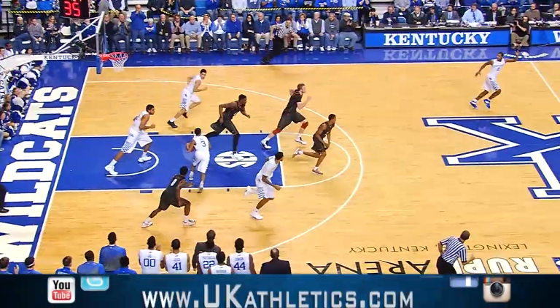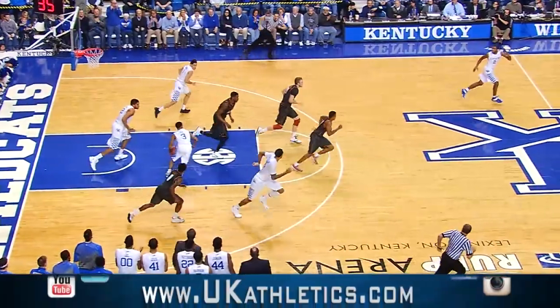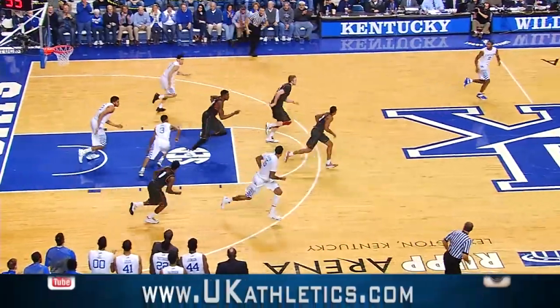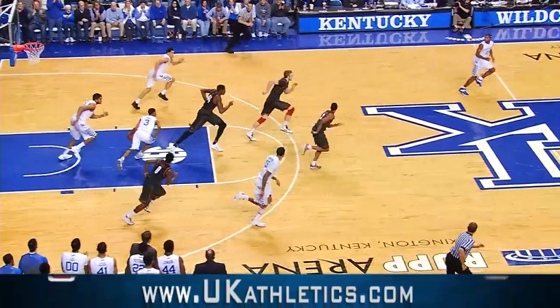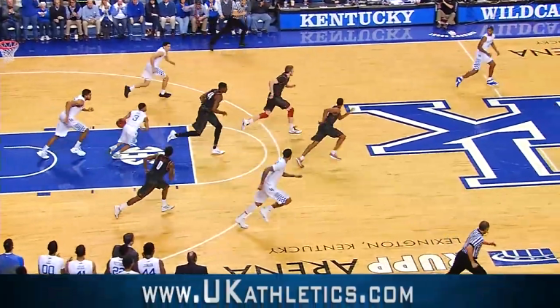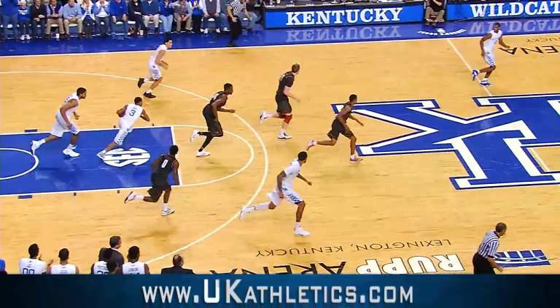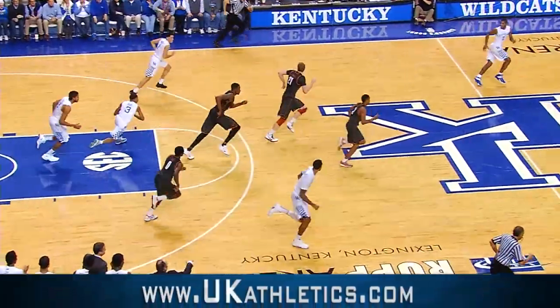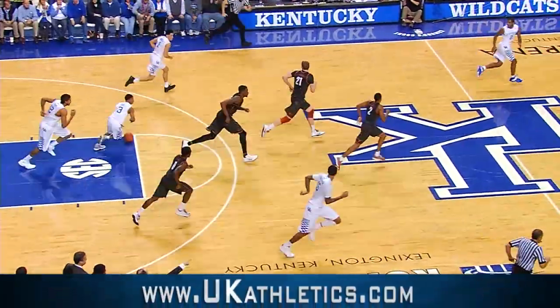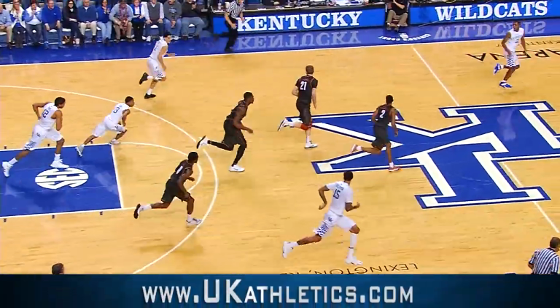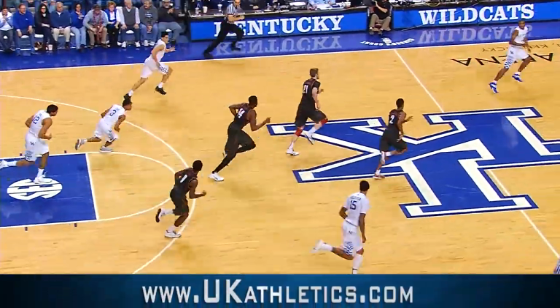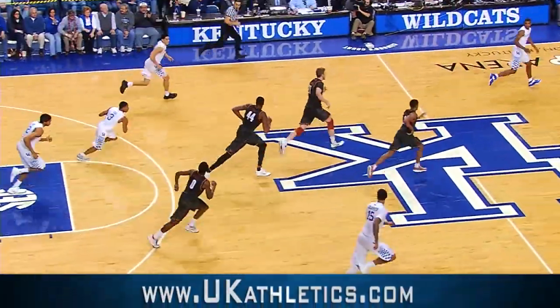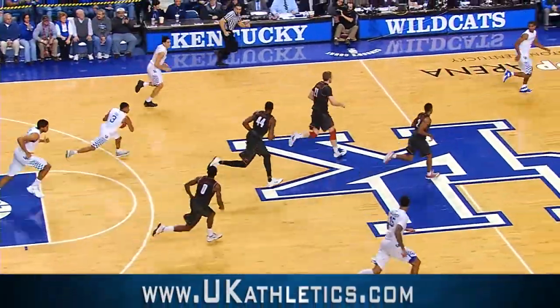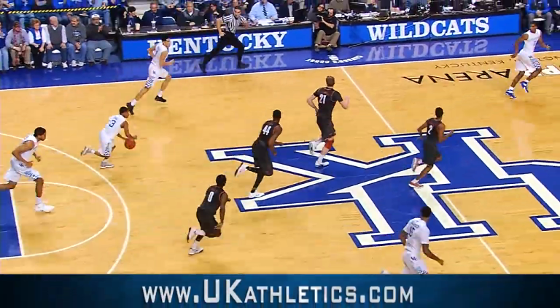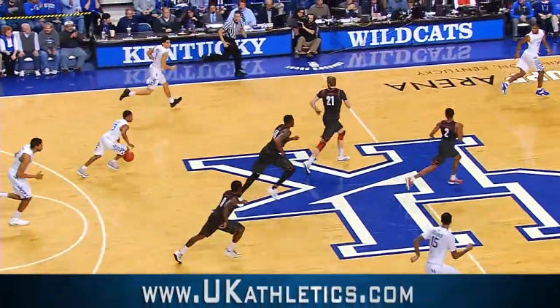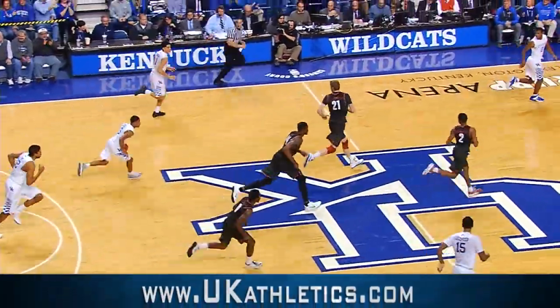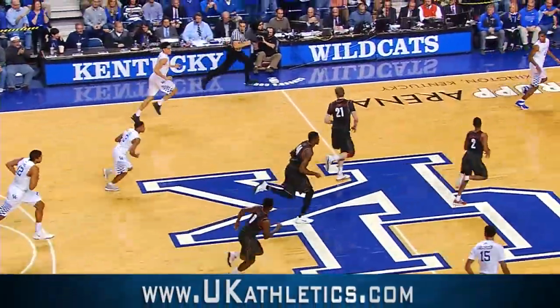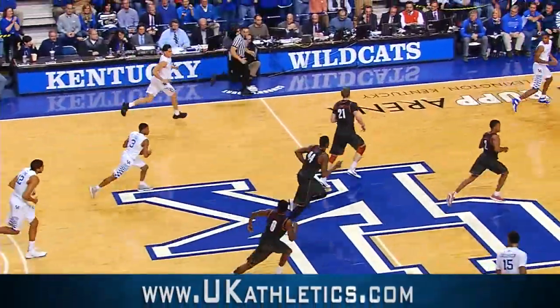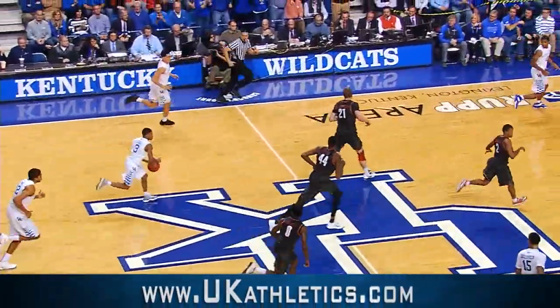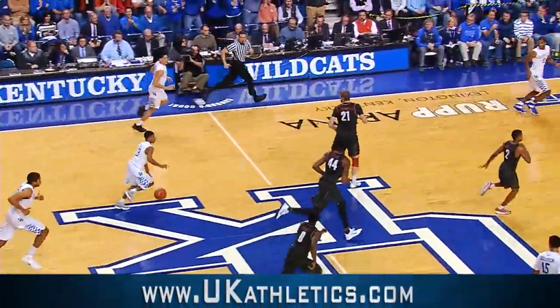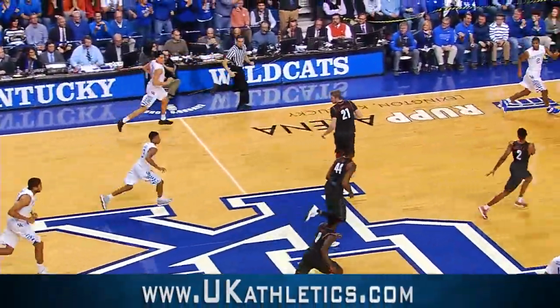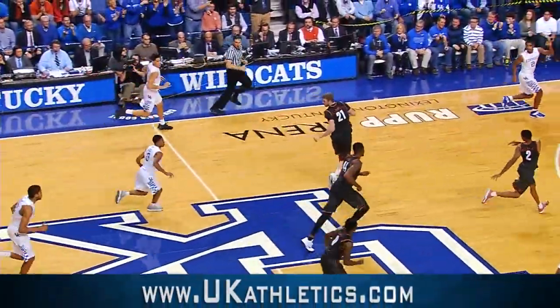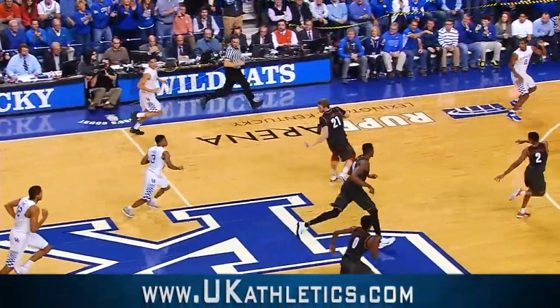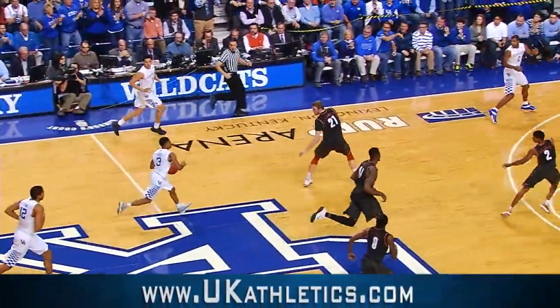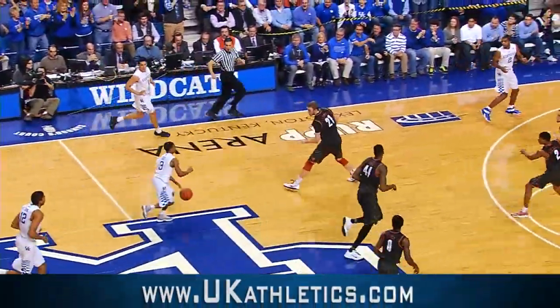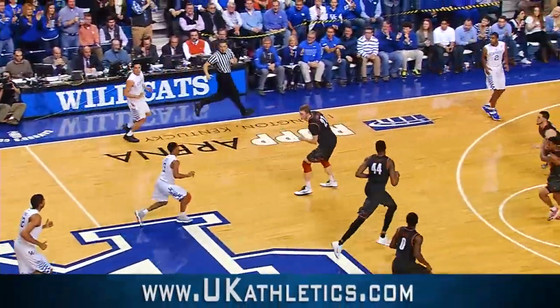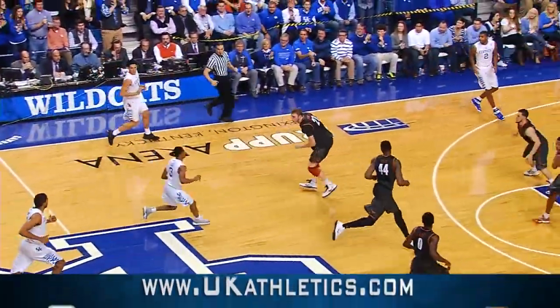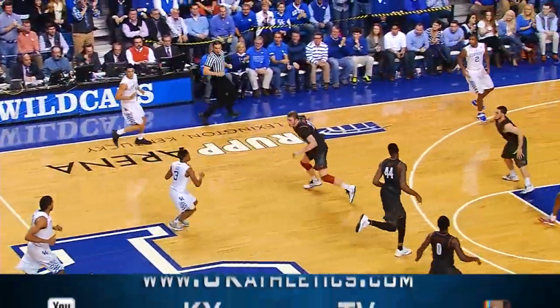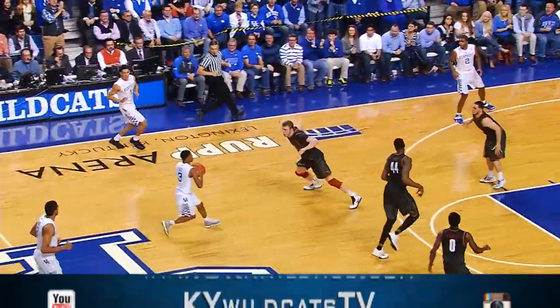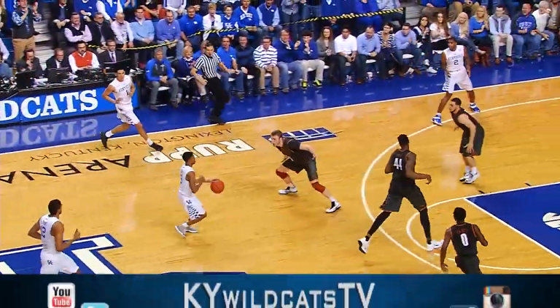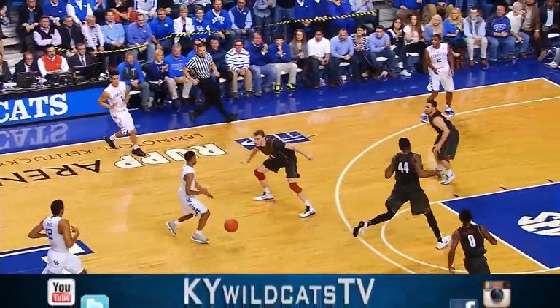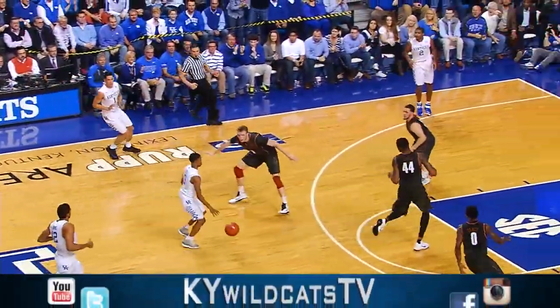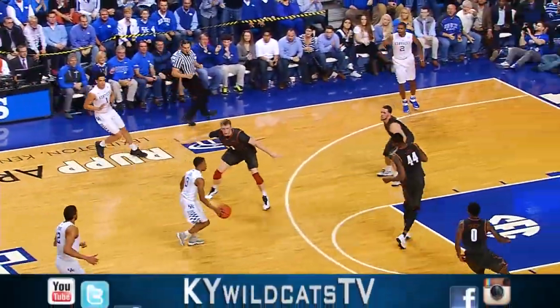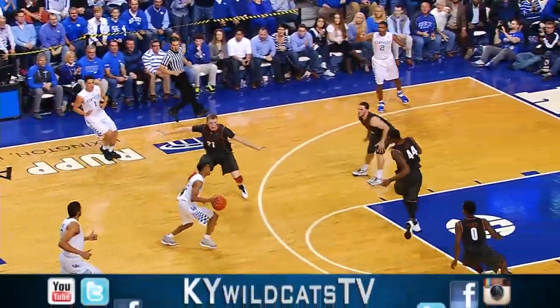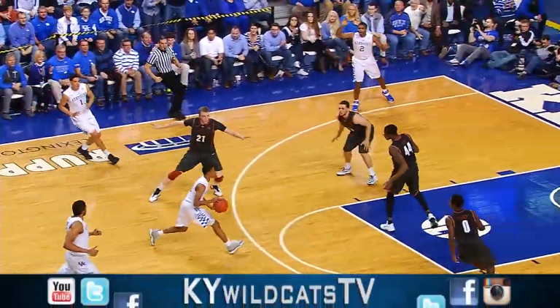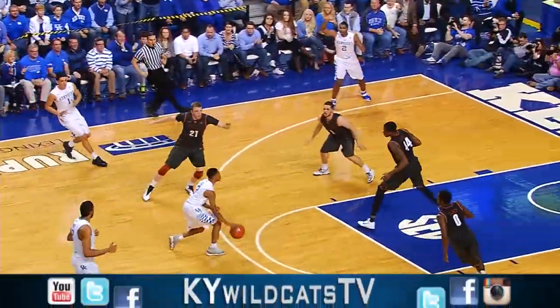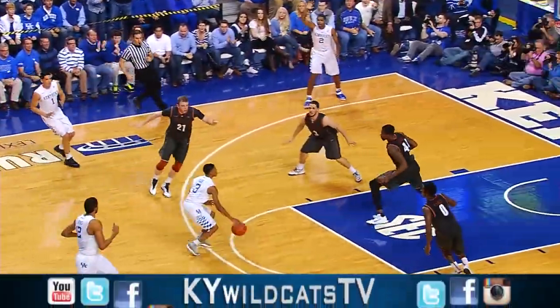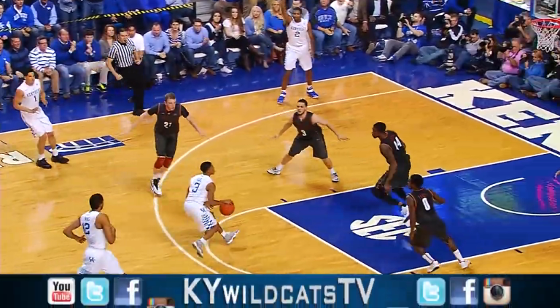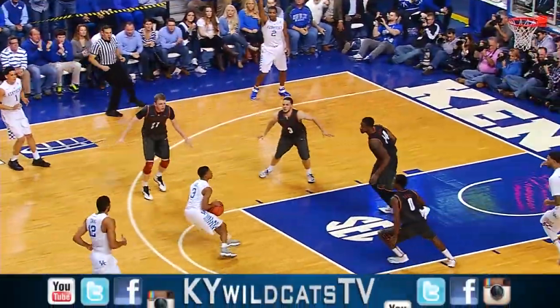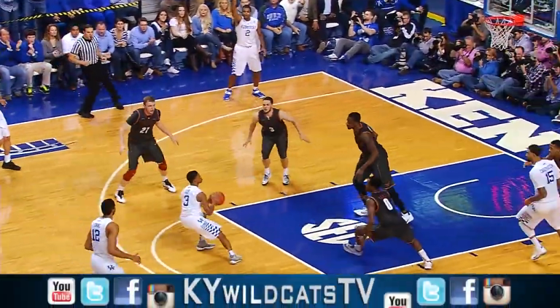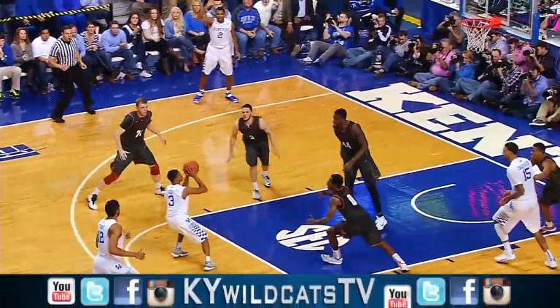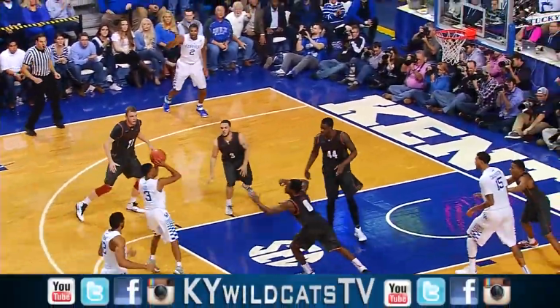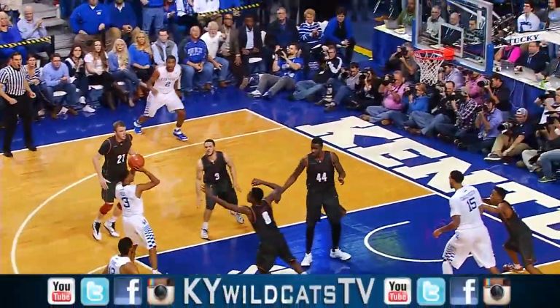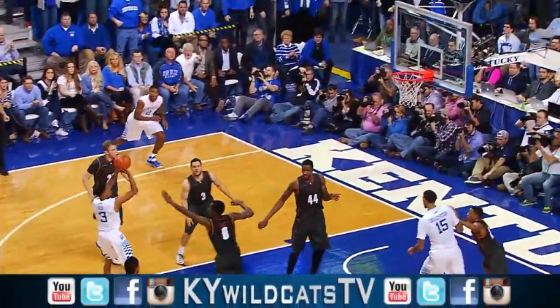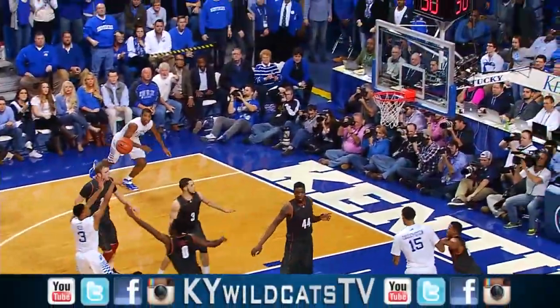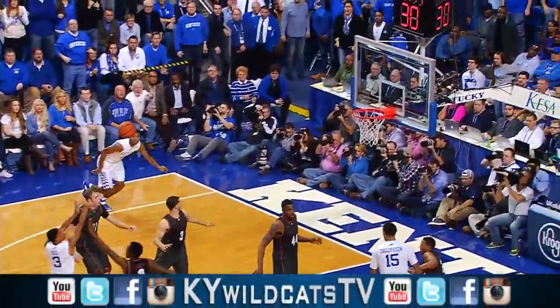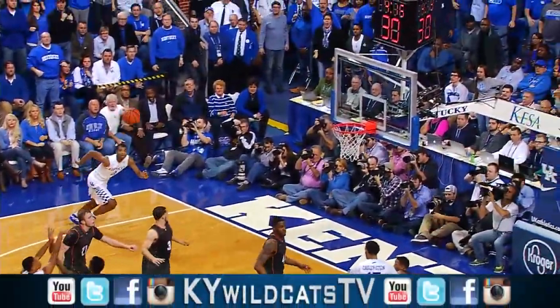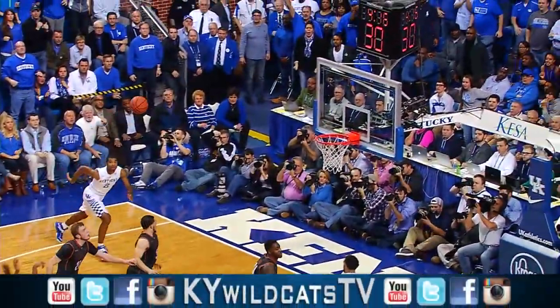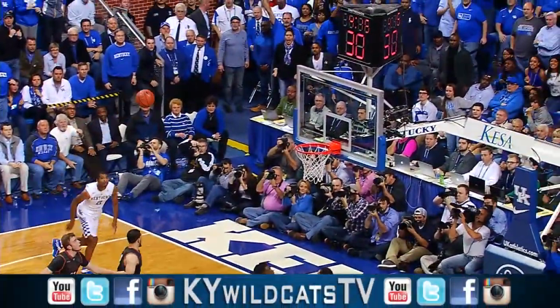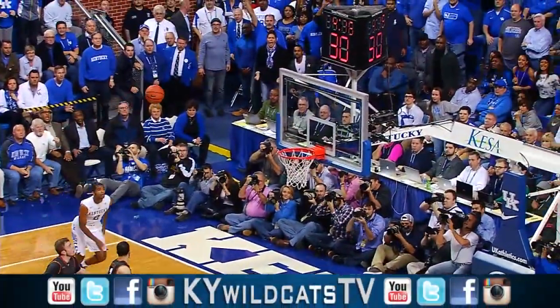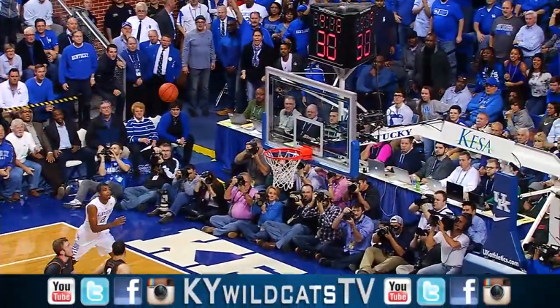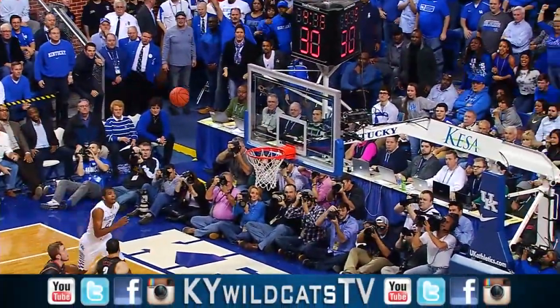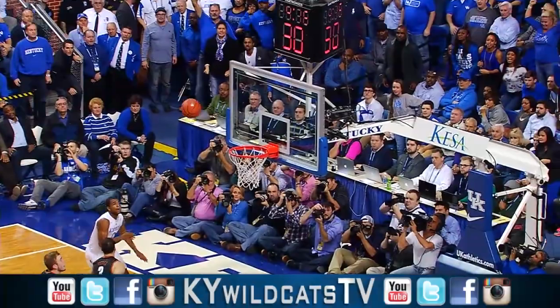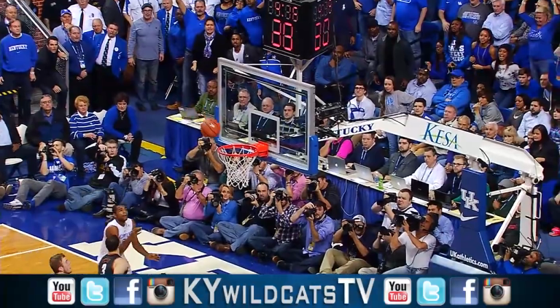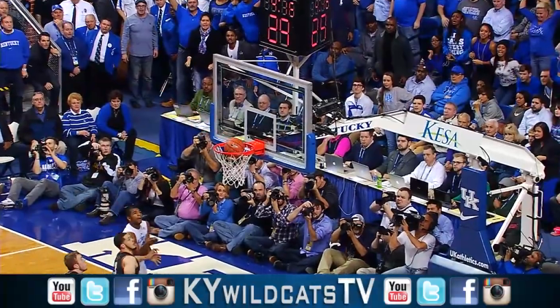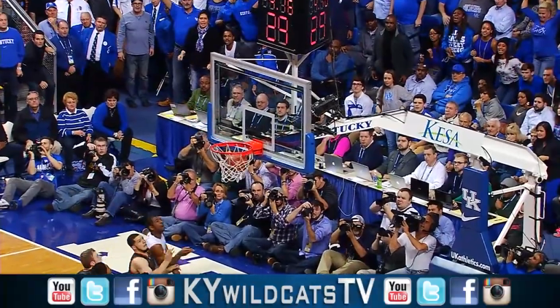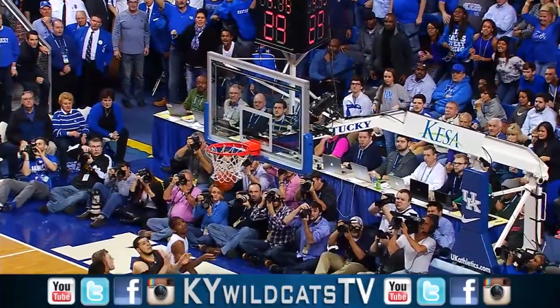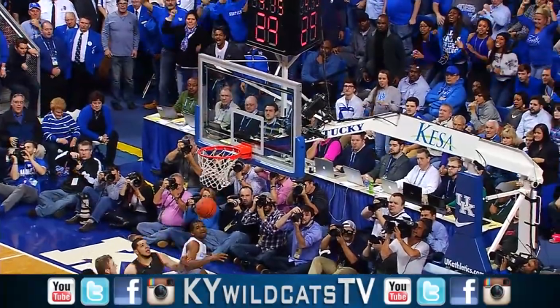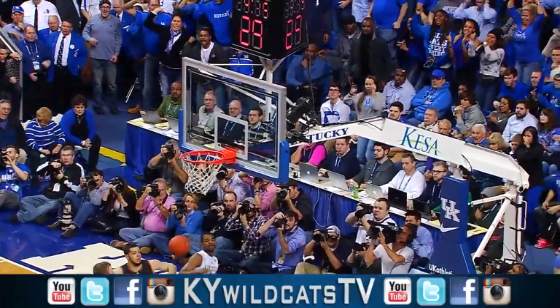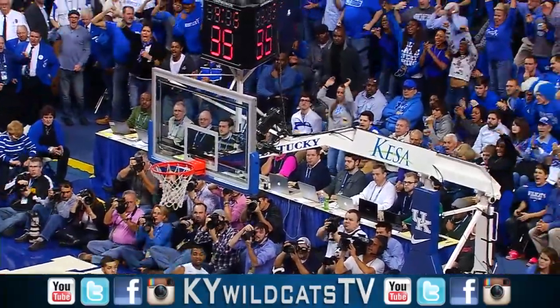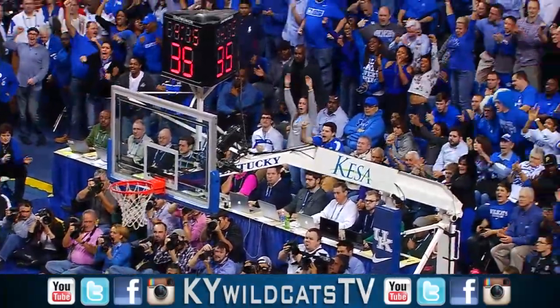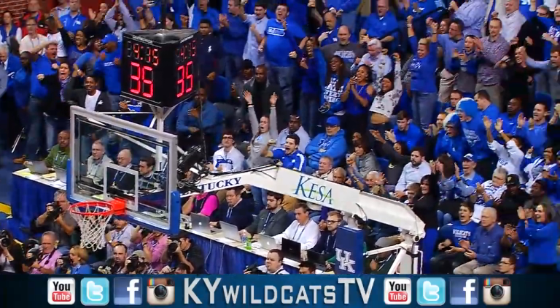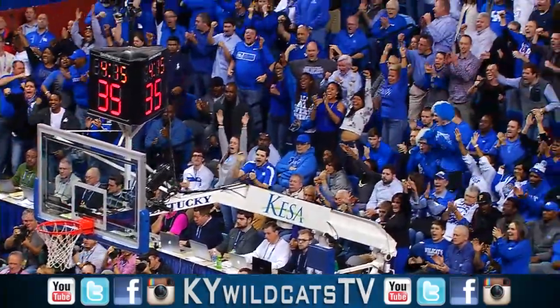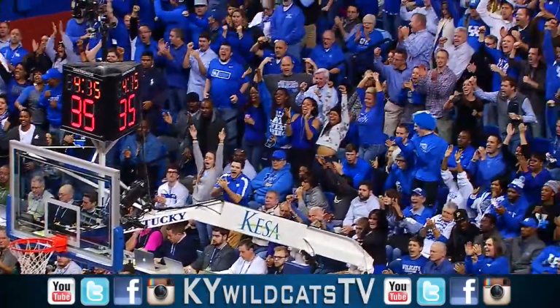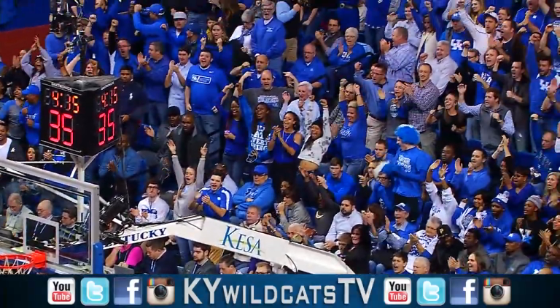Rebound by Towns, off to Uless, driving up with a left-hand dribble to the free-throw line, jumper in the air — tie game!